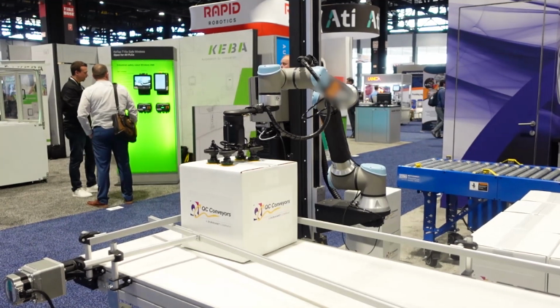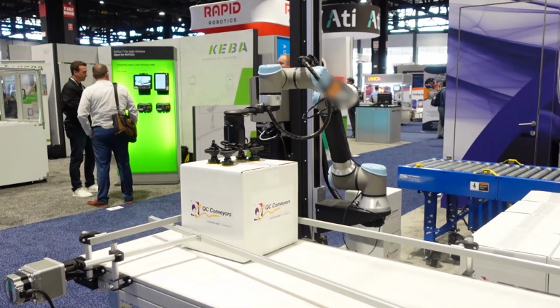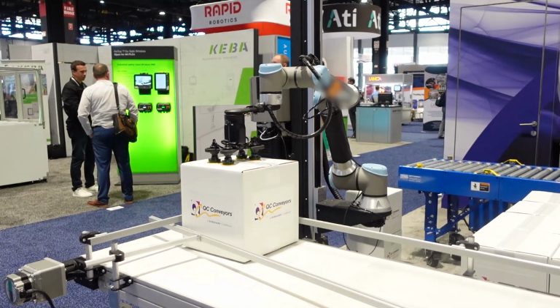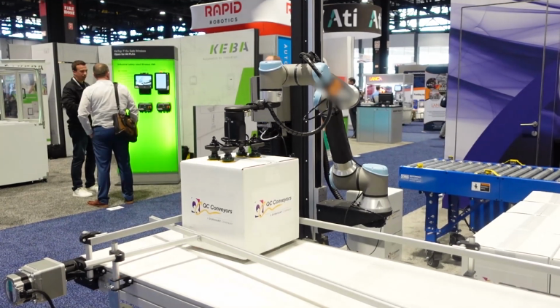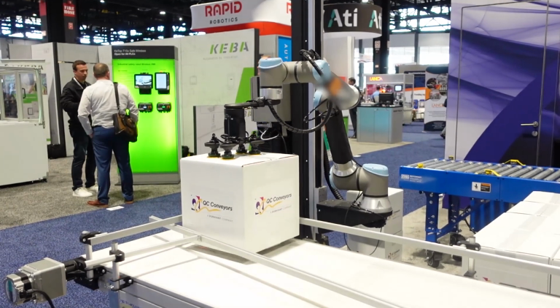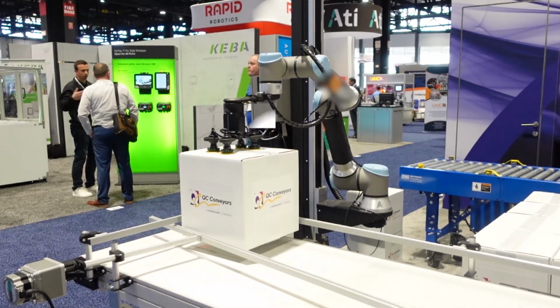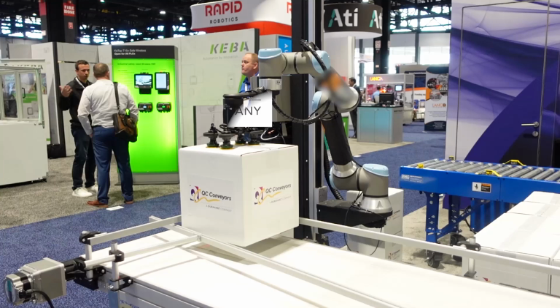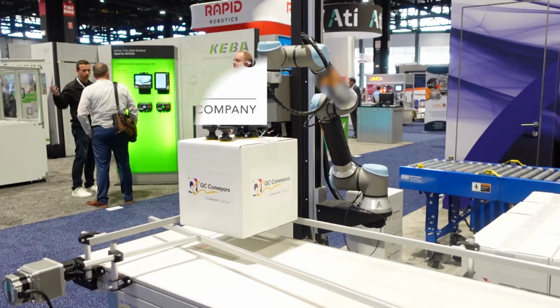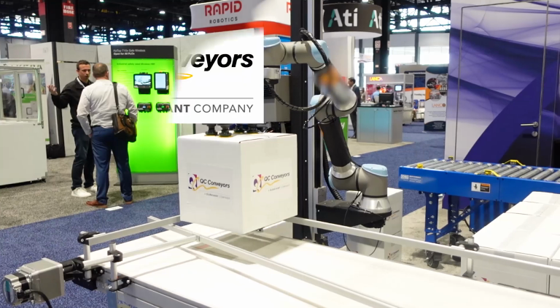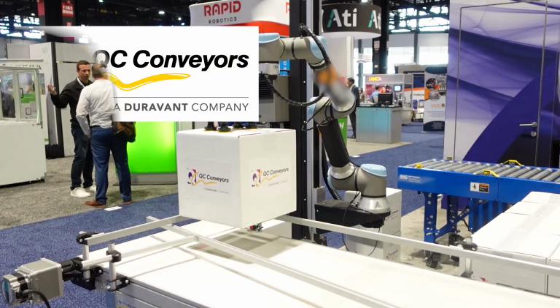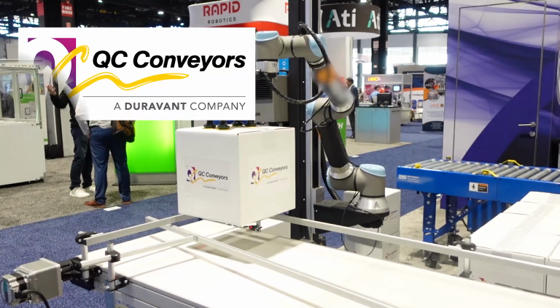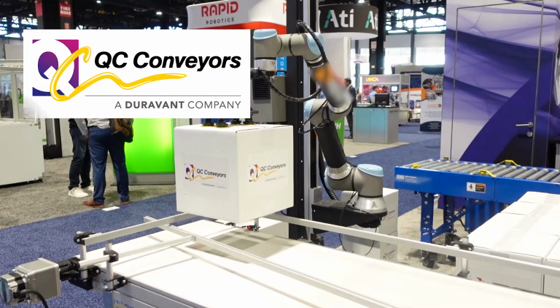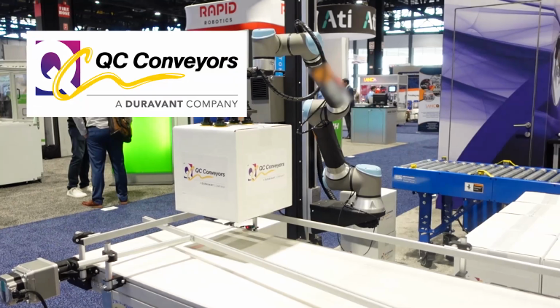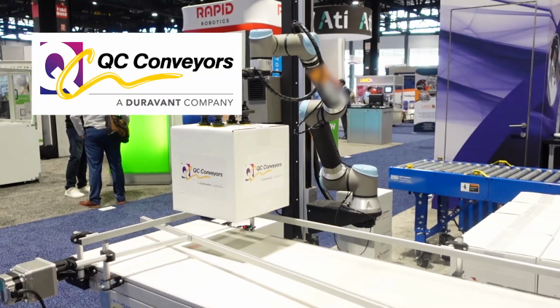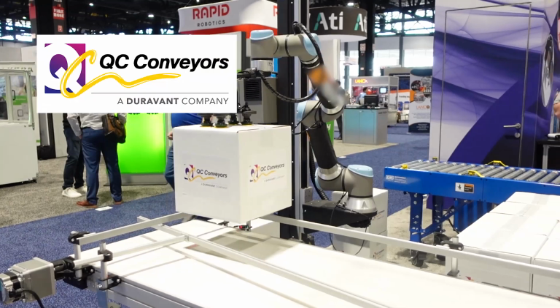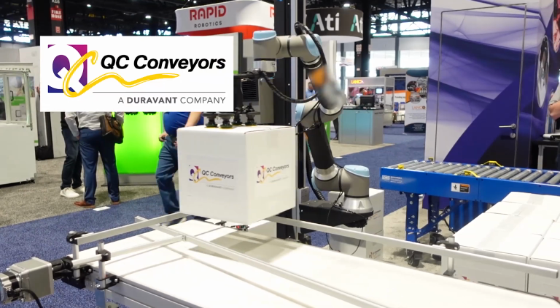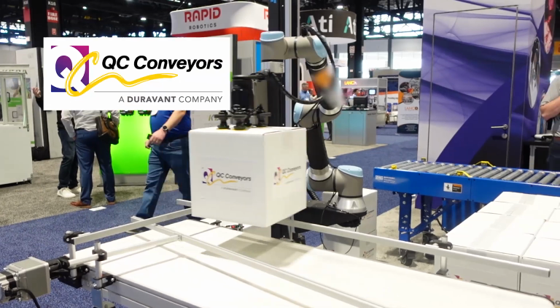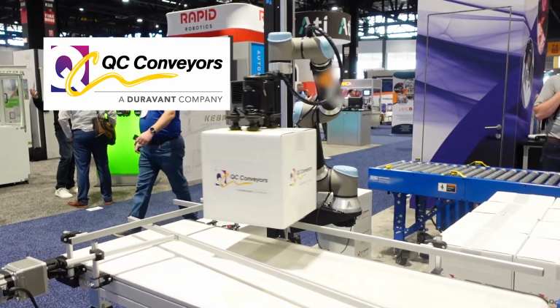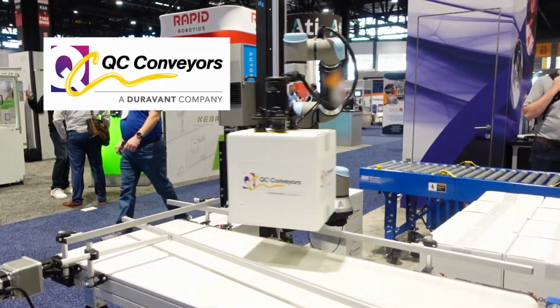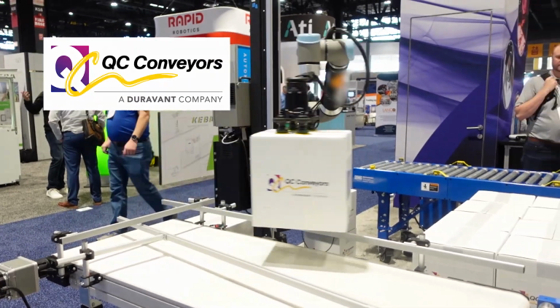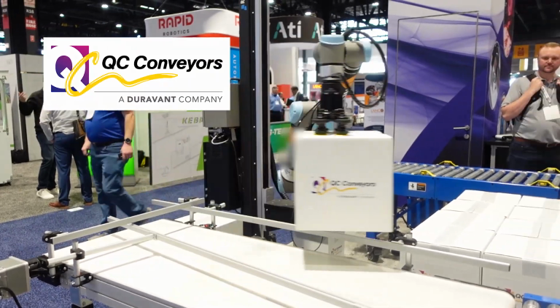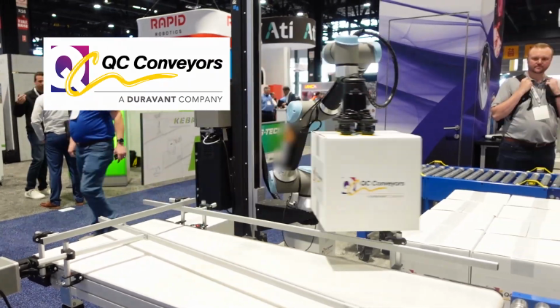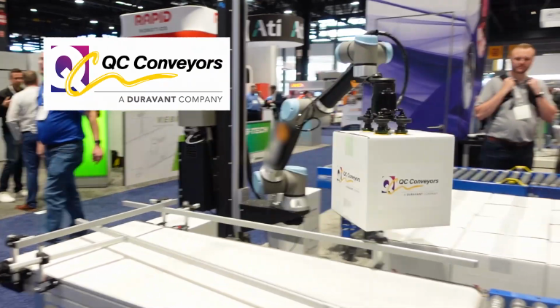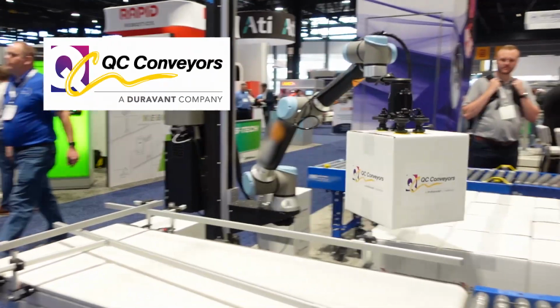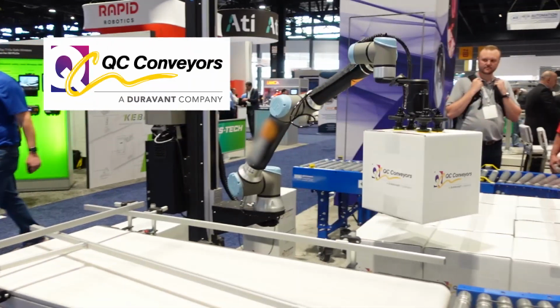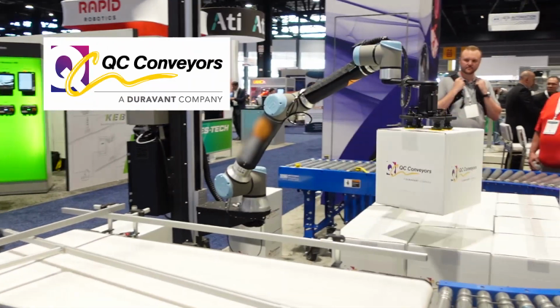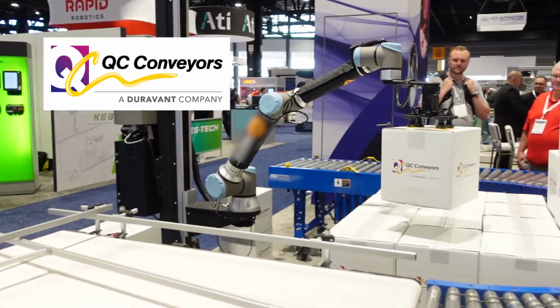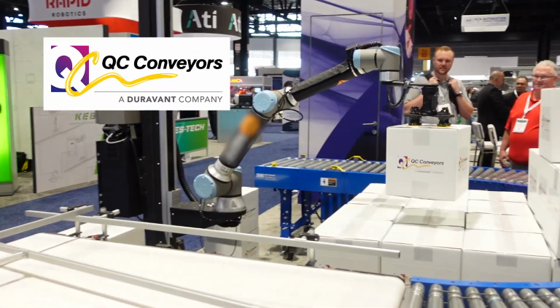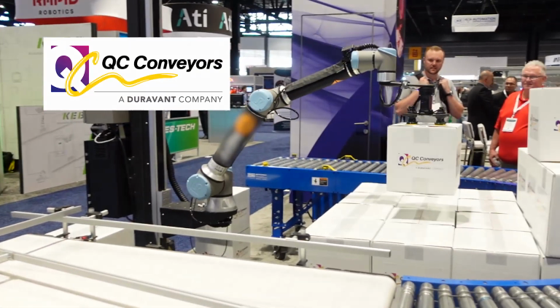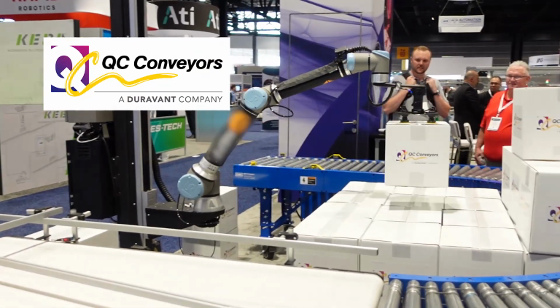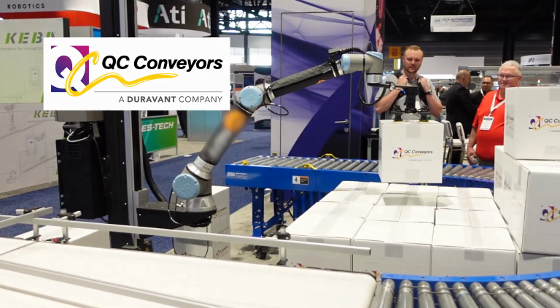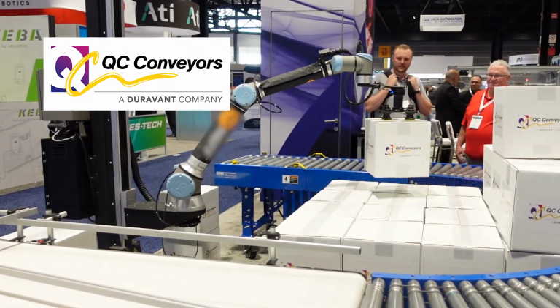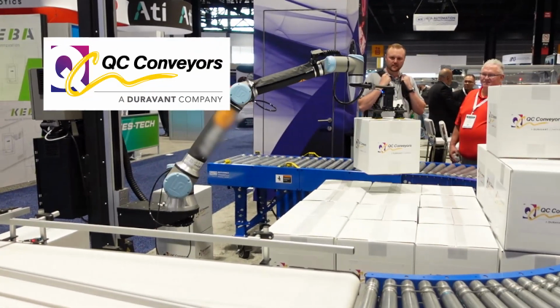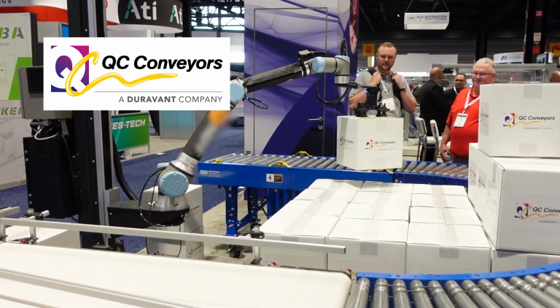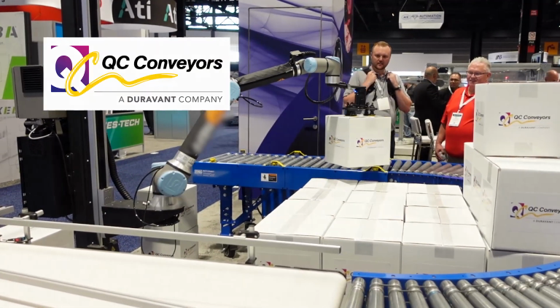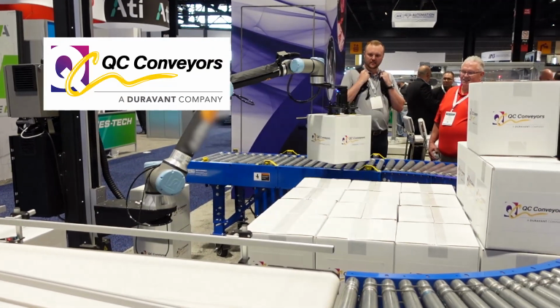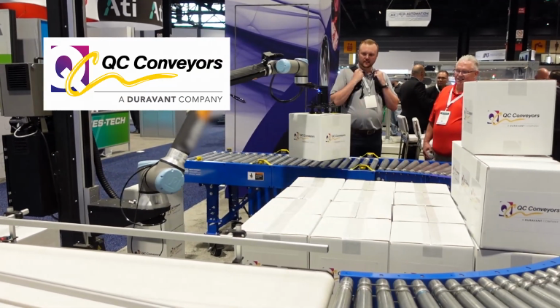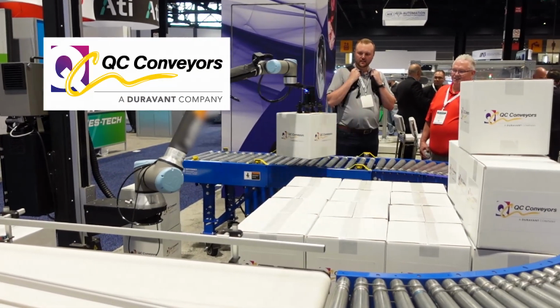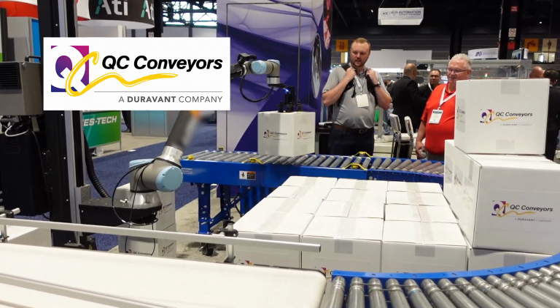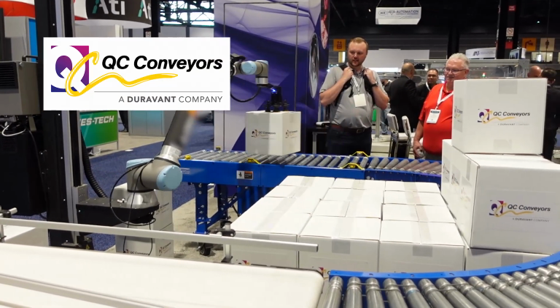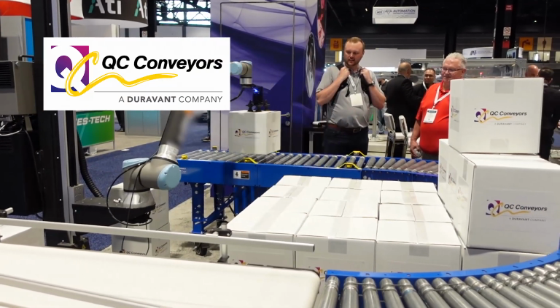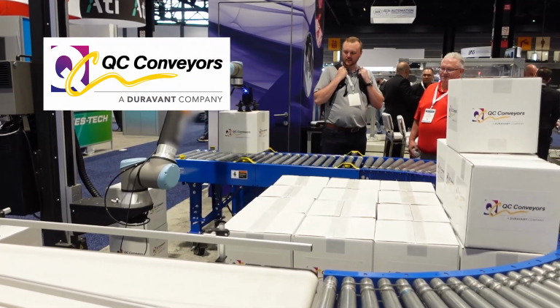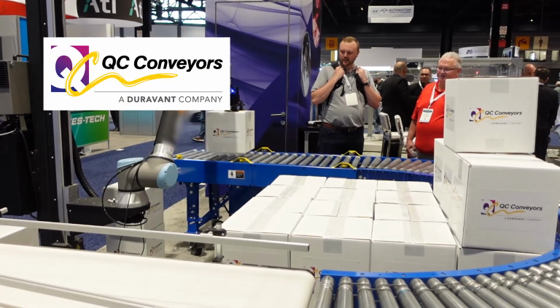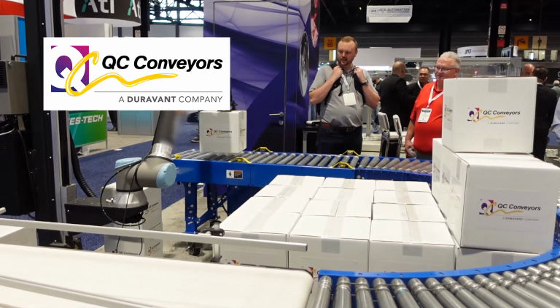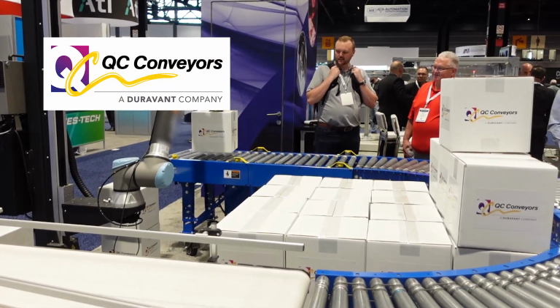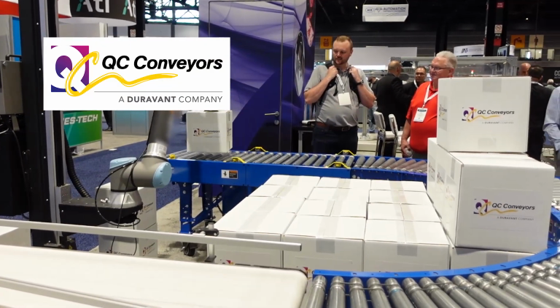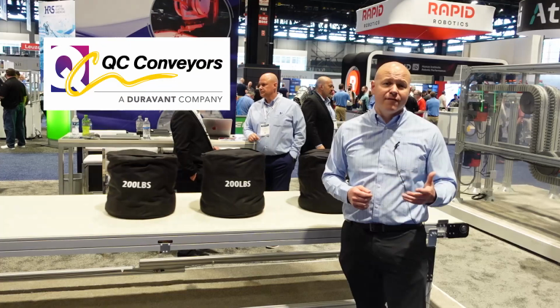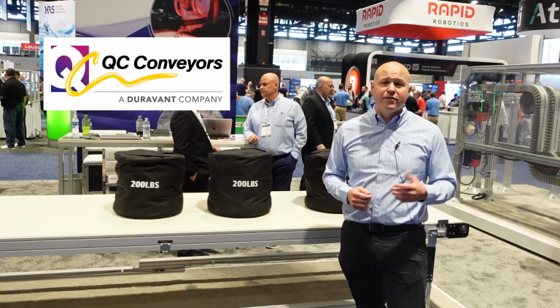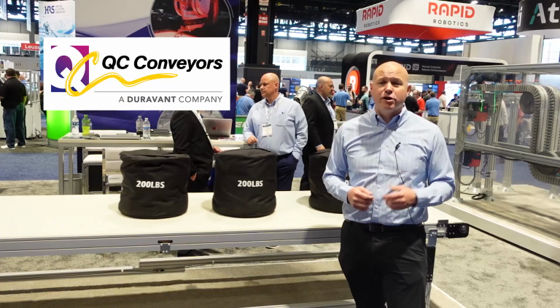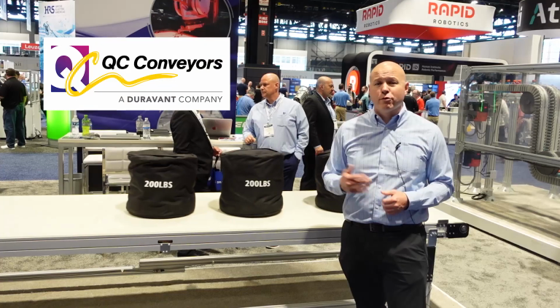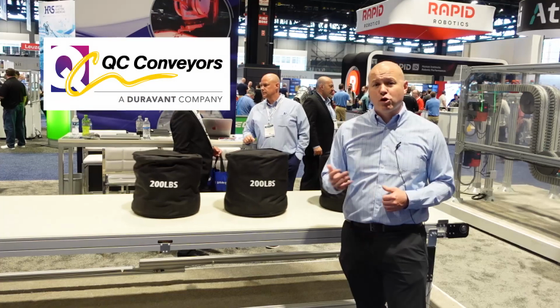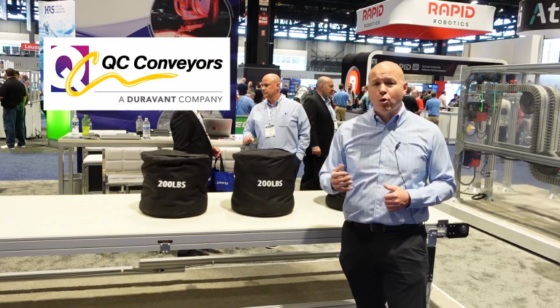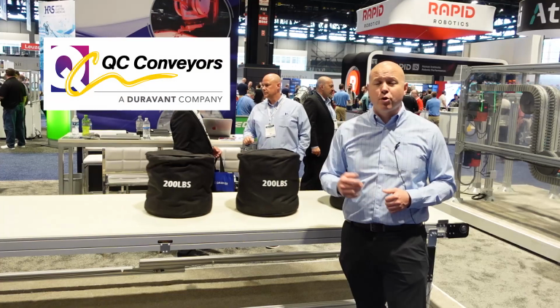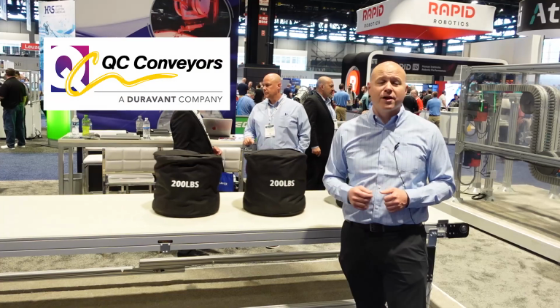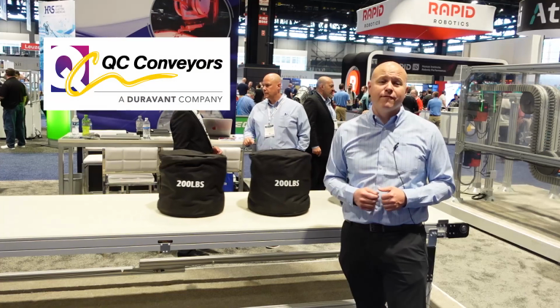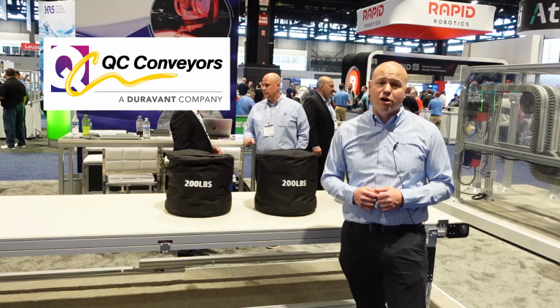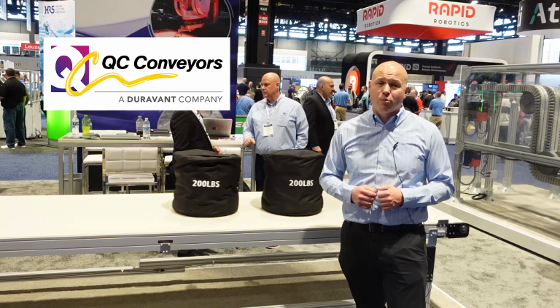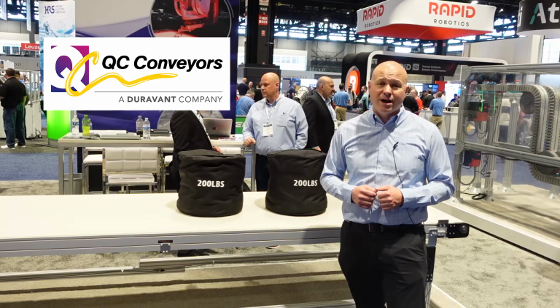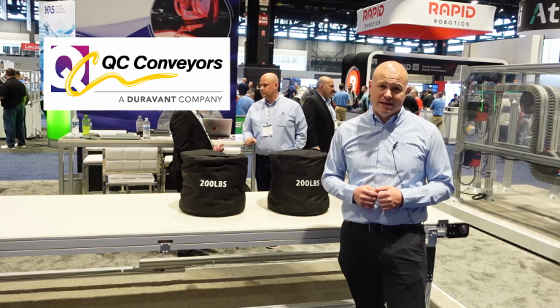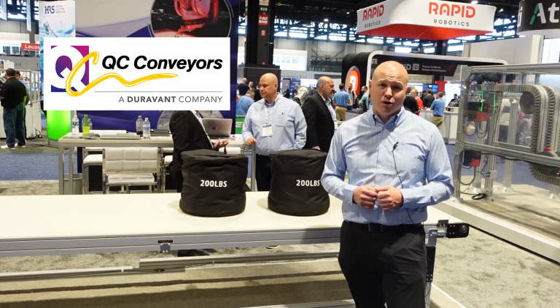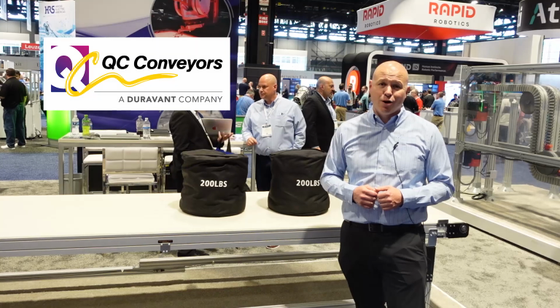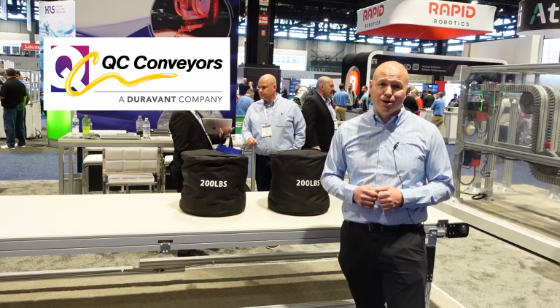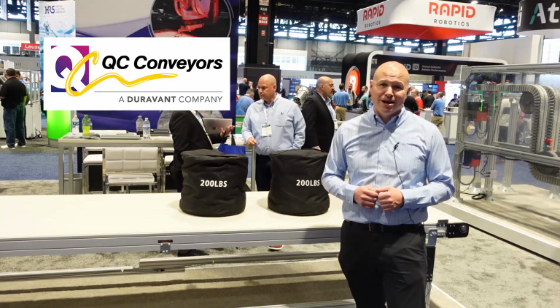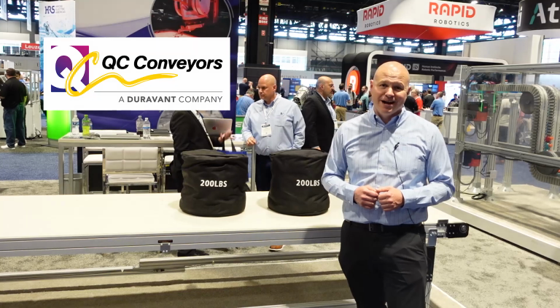You can also find us at qcconveyors.com to learn about all of our products and even configure and quote a conveyor right there online.